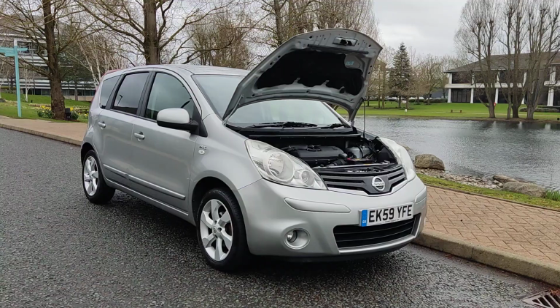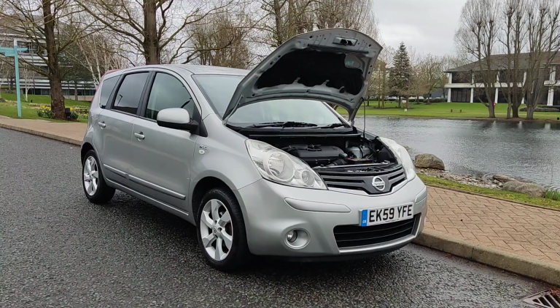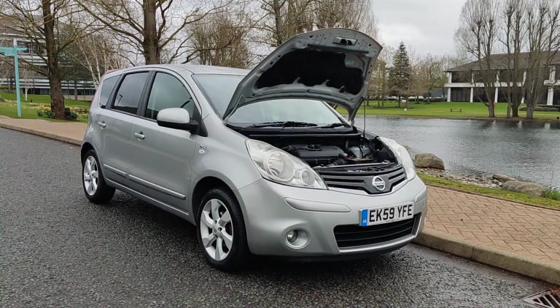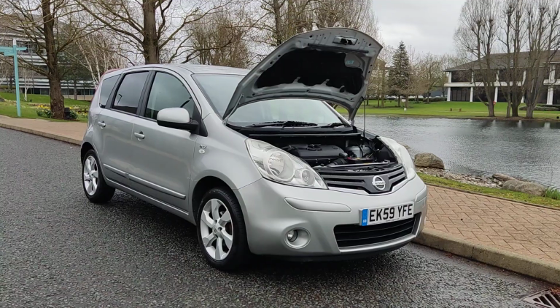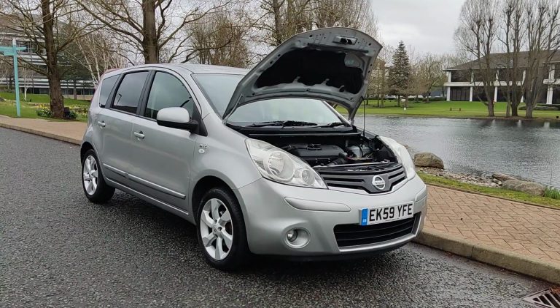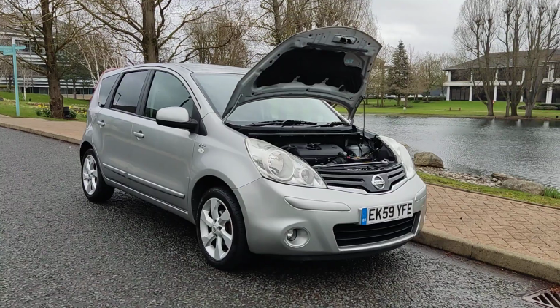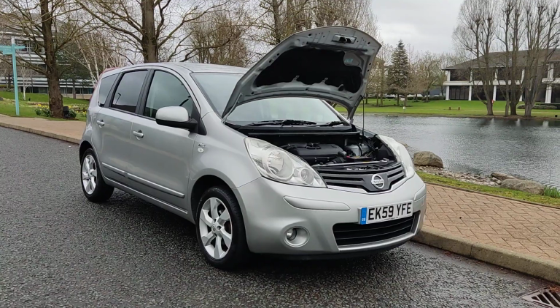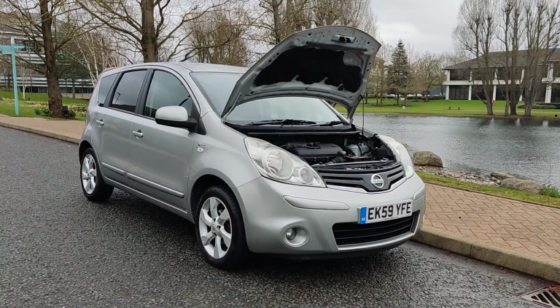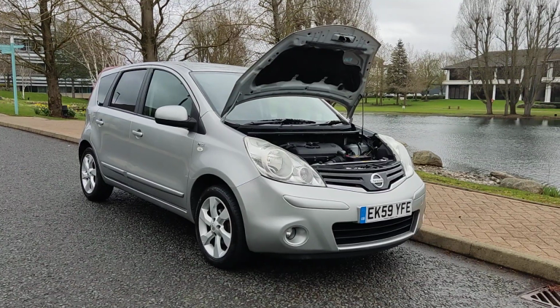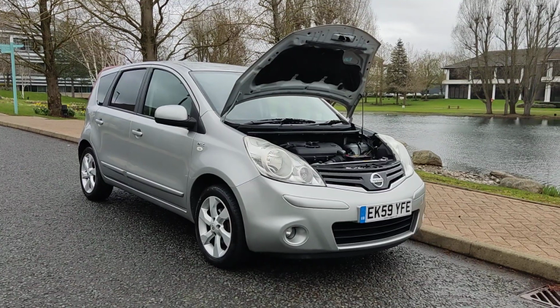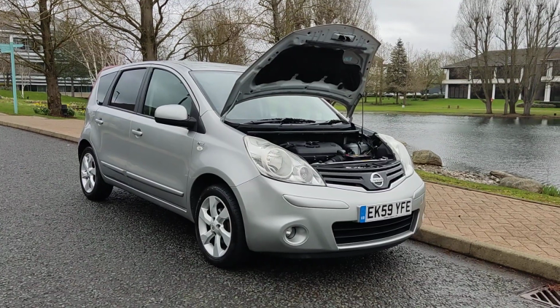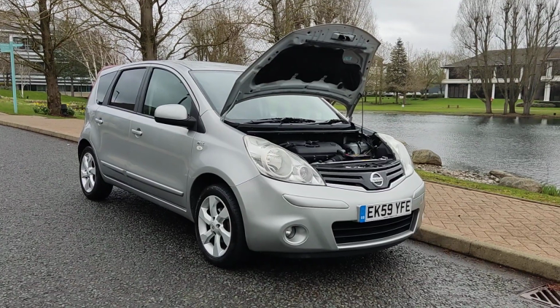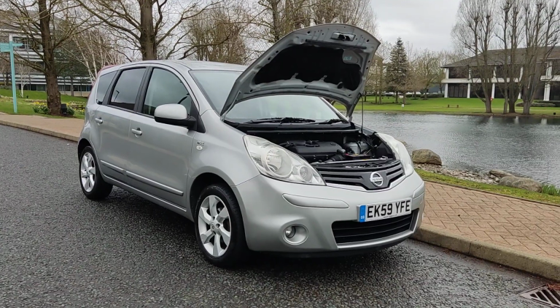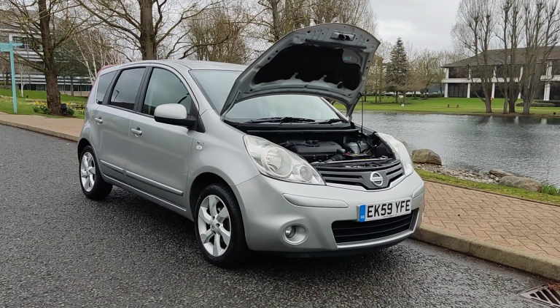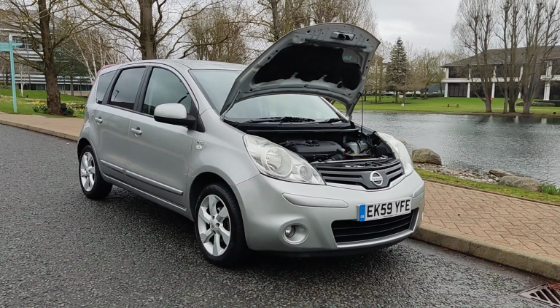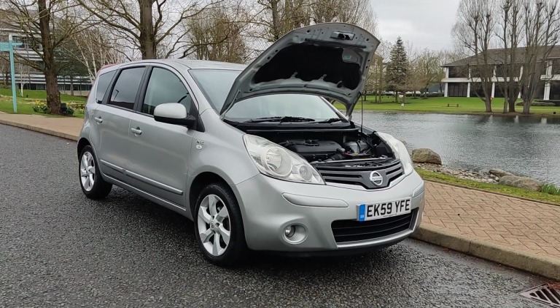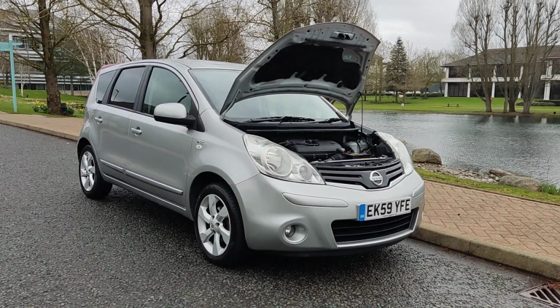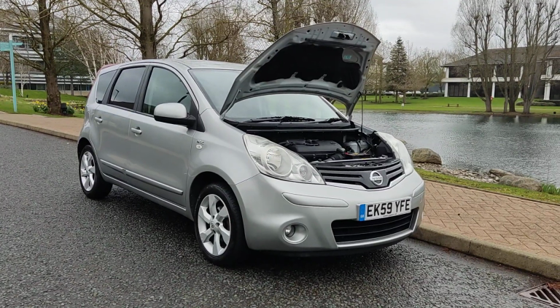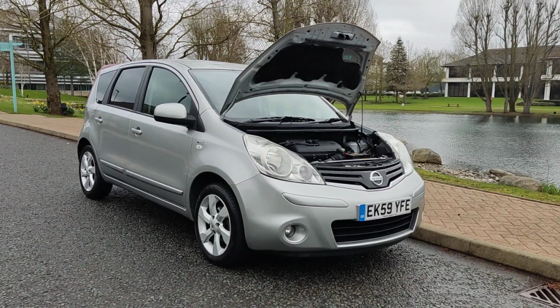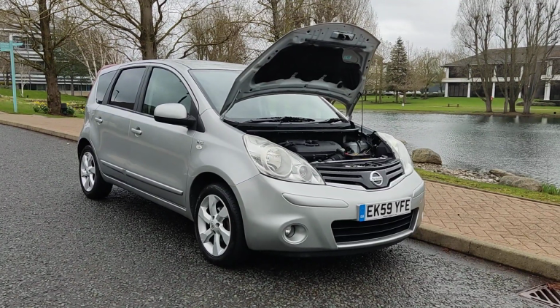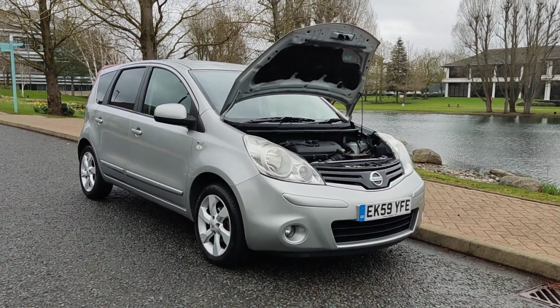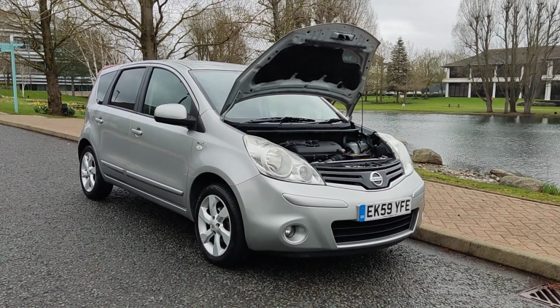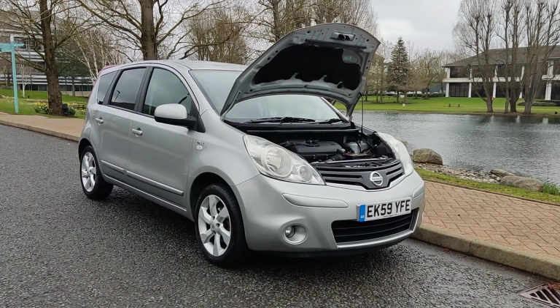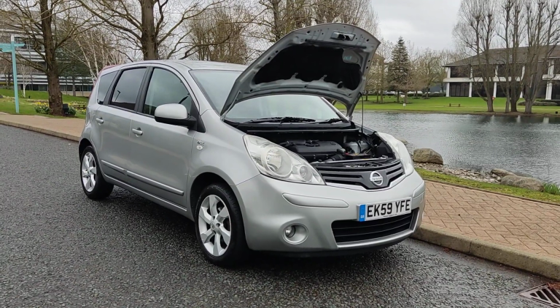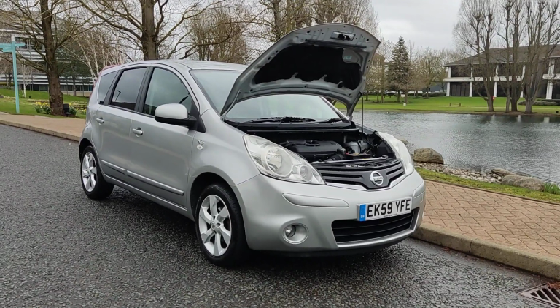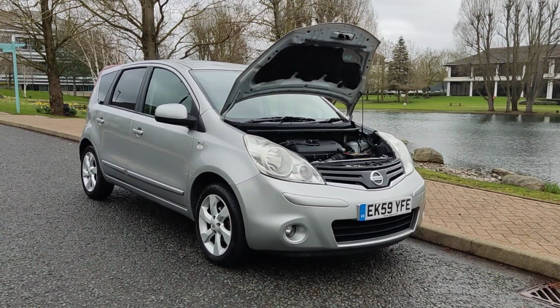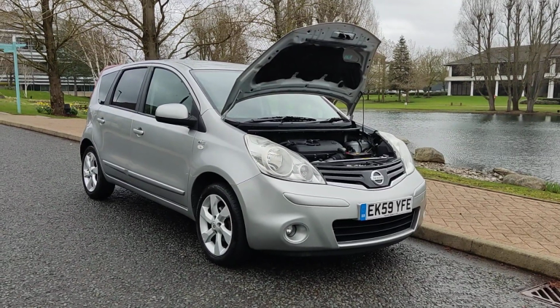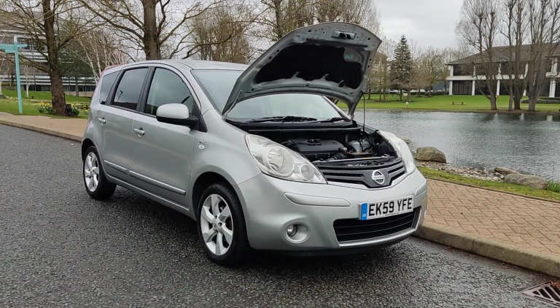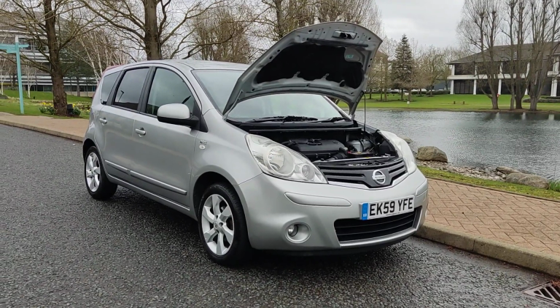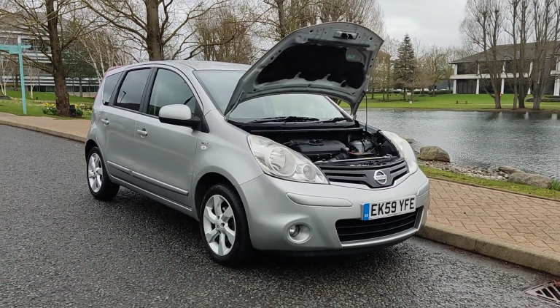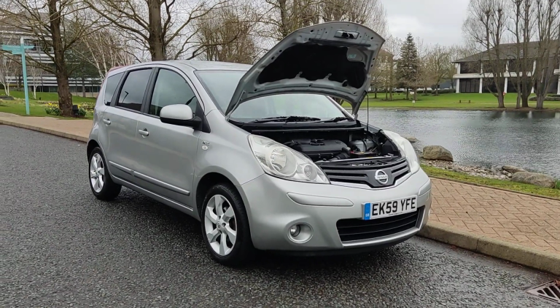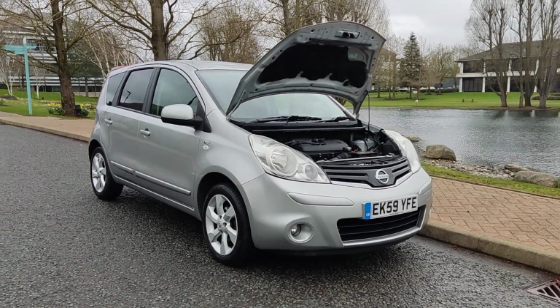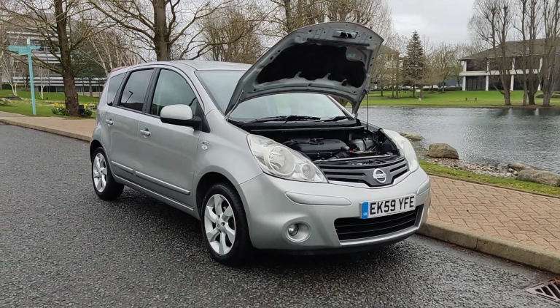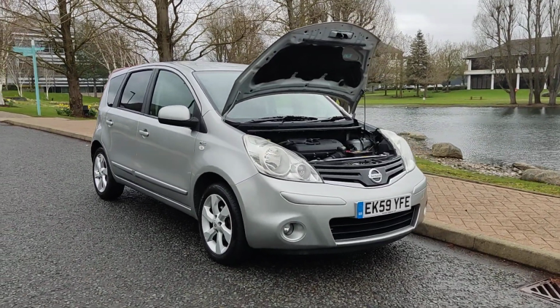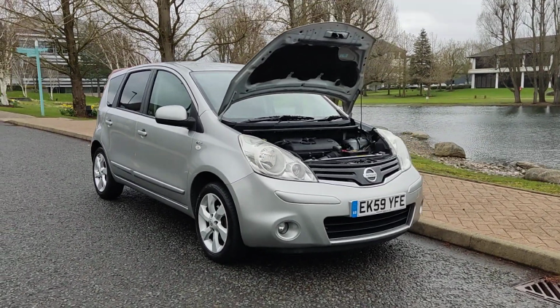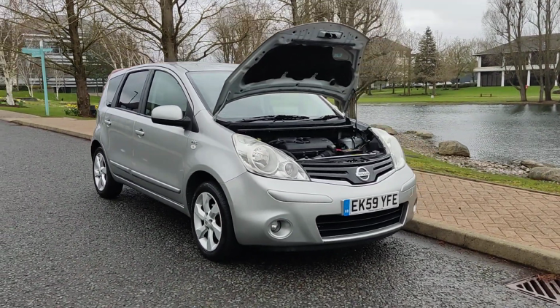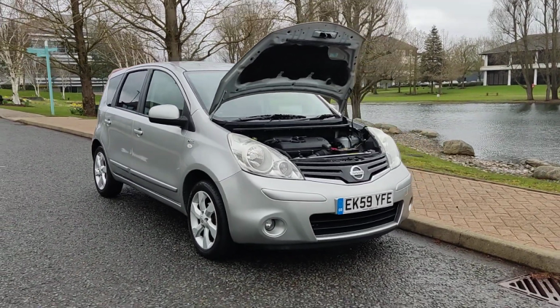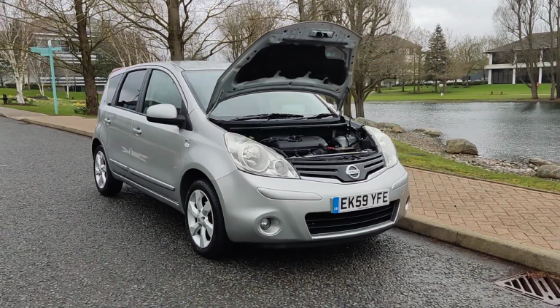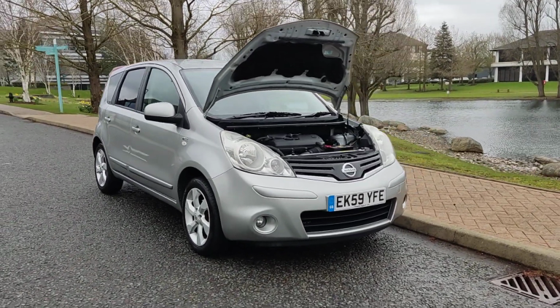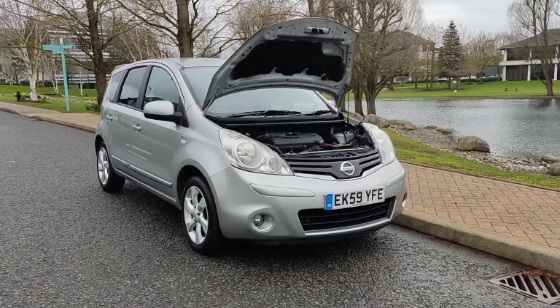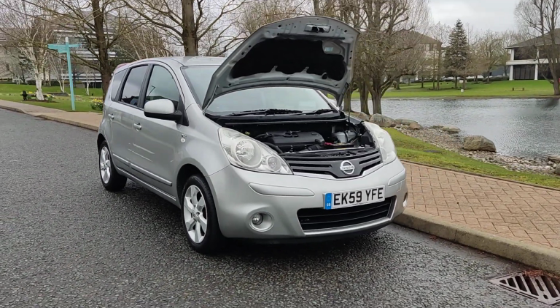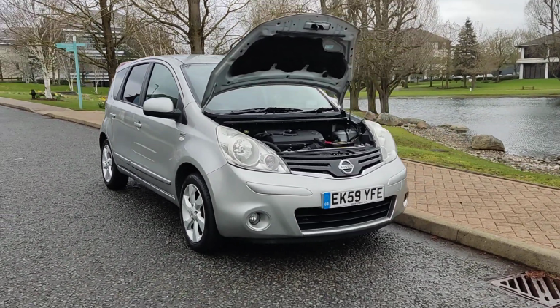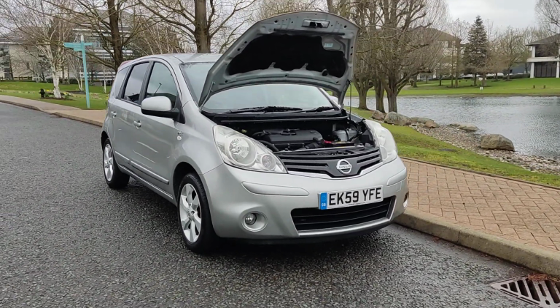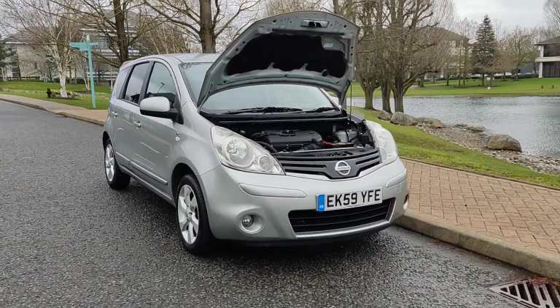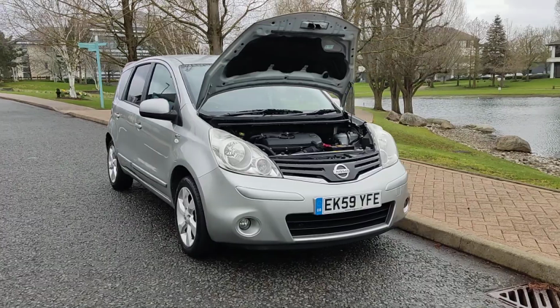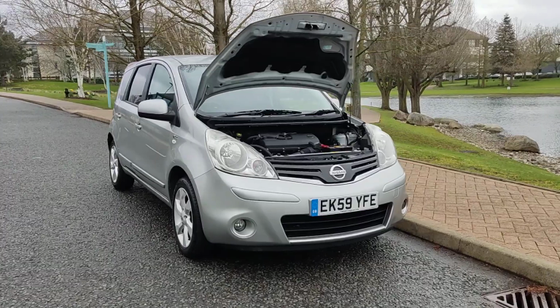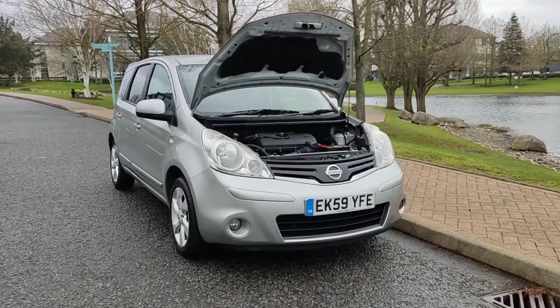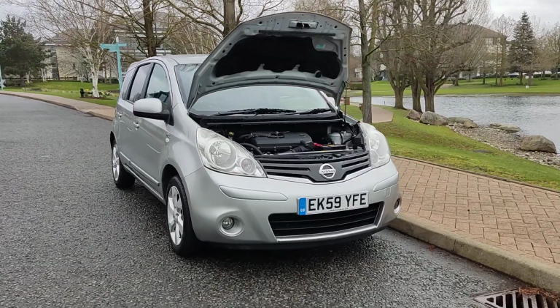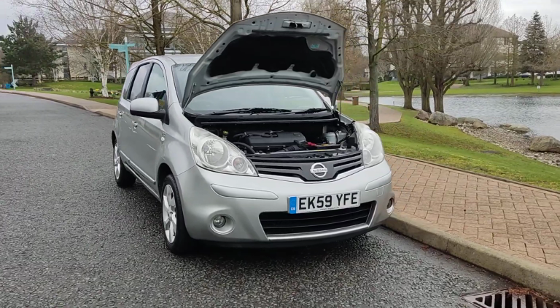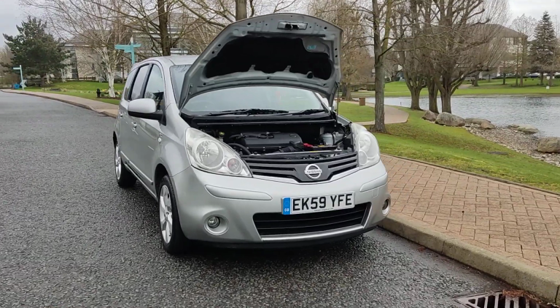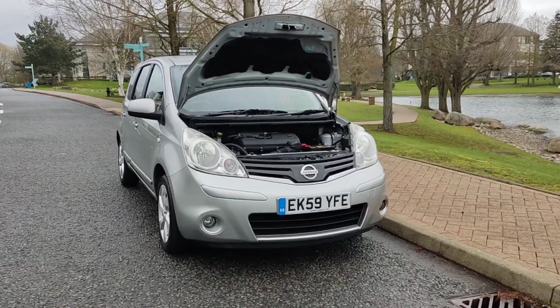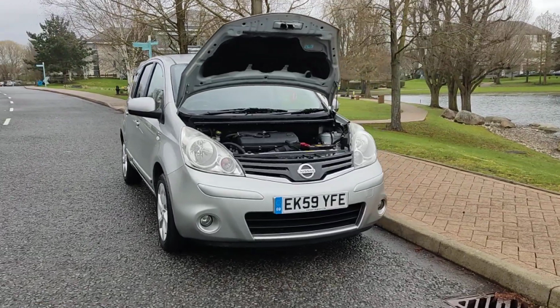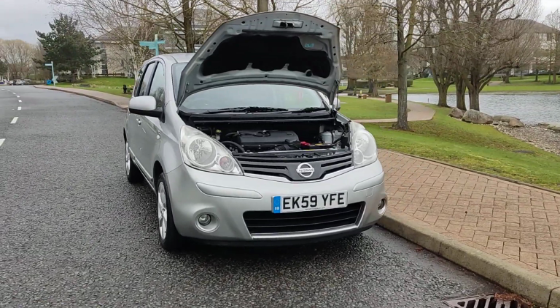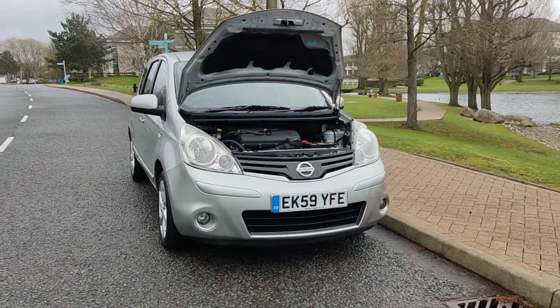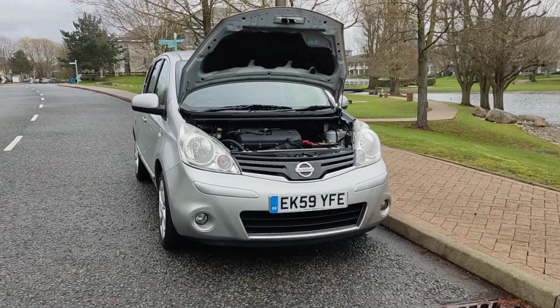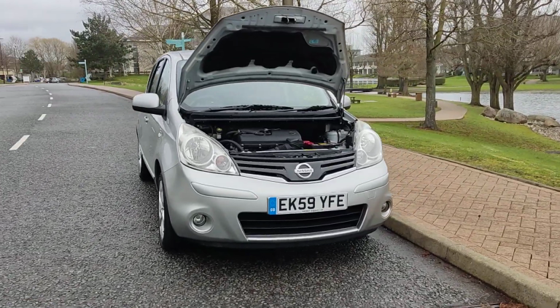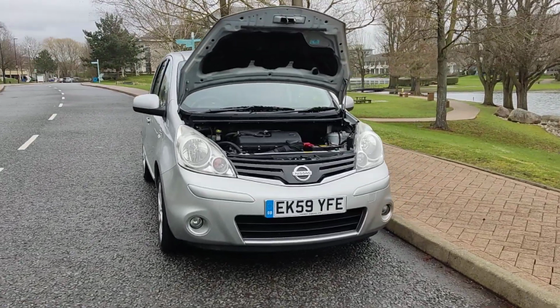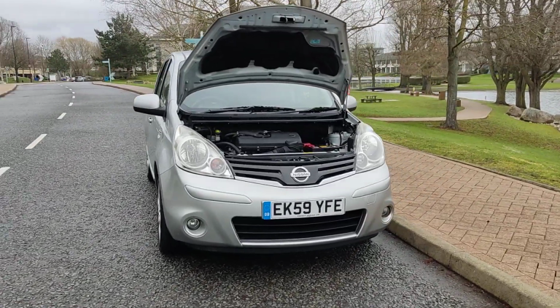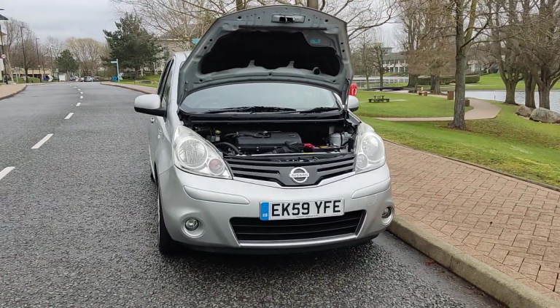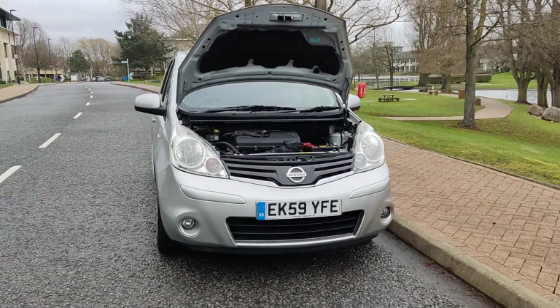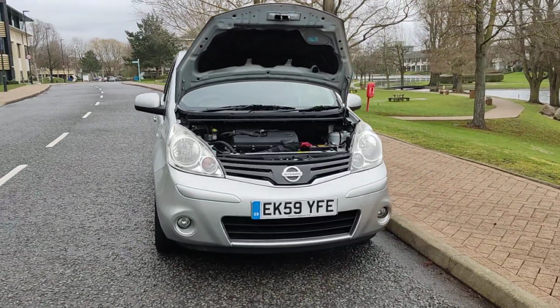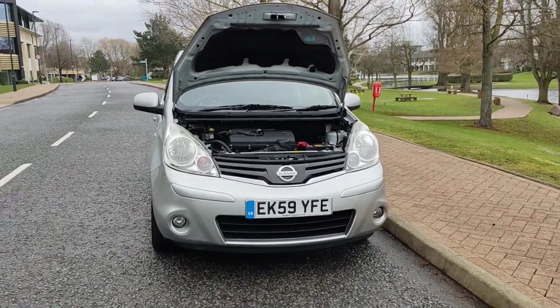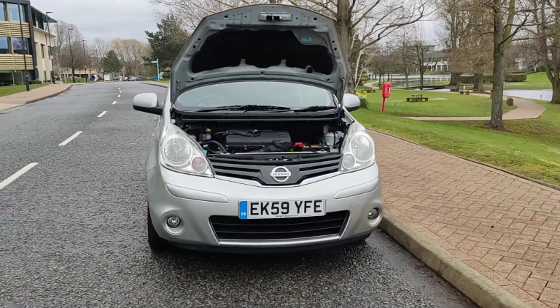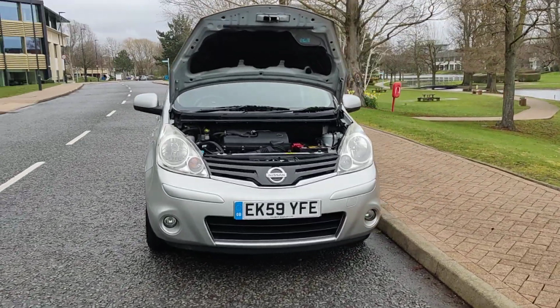EK-59 YFE, a silver Nissan Note 1.4 NKEC Hatchback, 5-door petrol with manual gearbox.